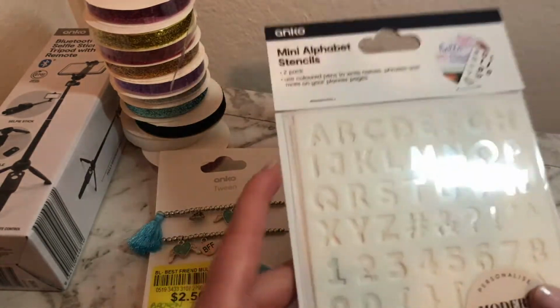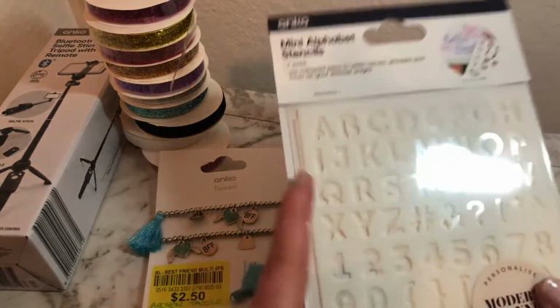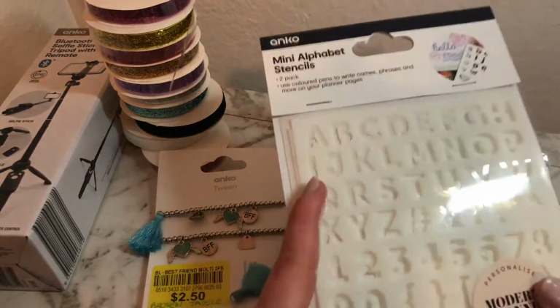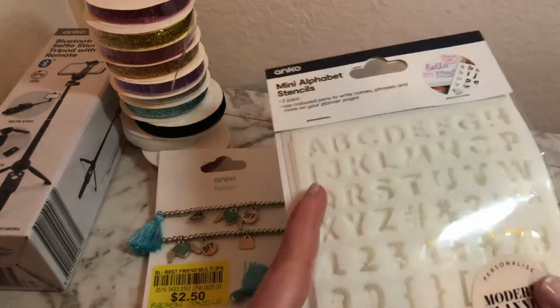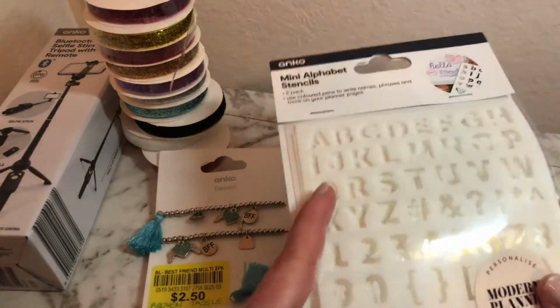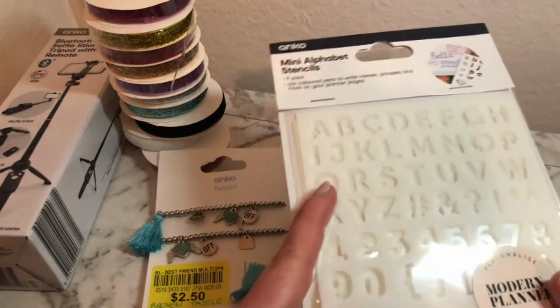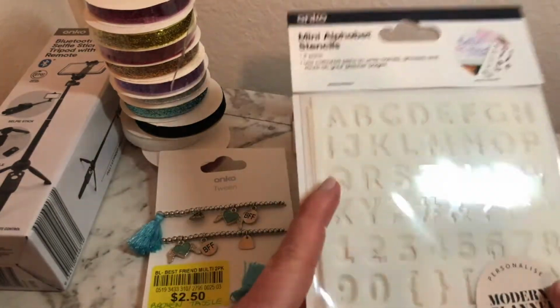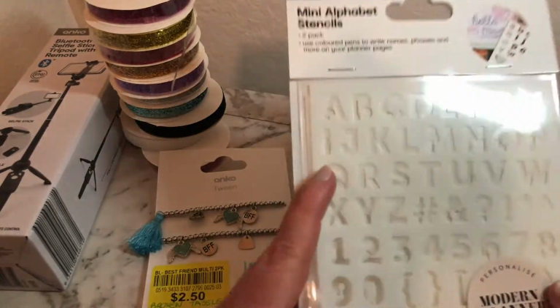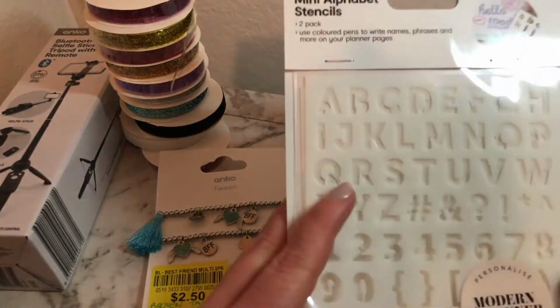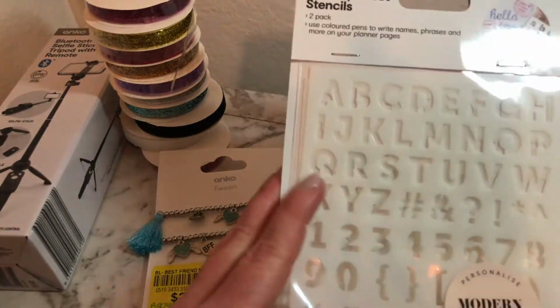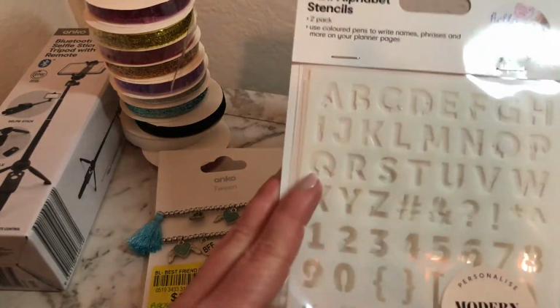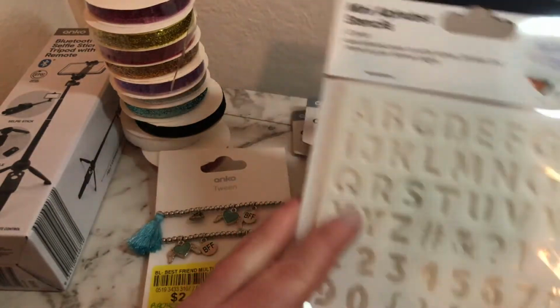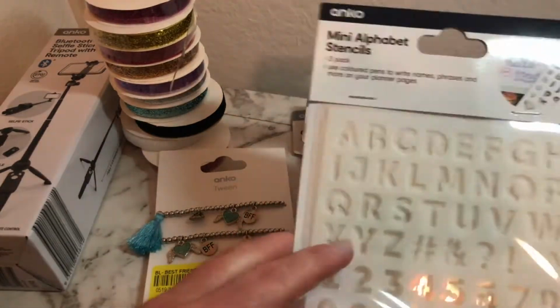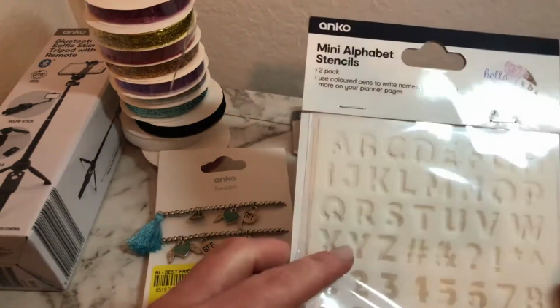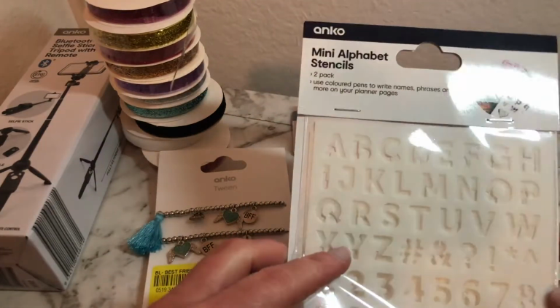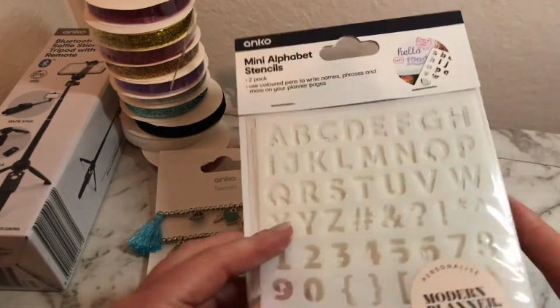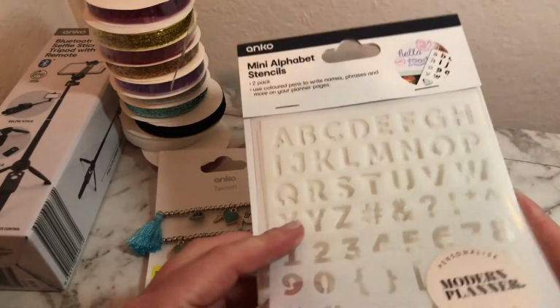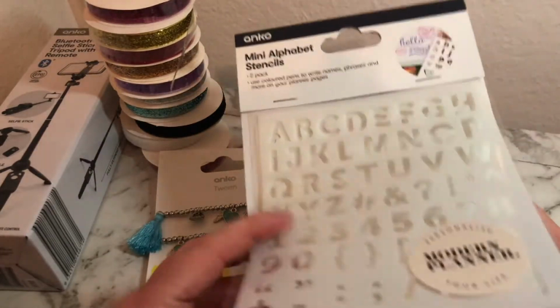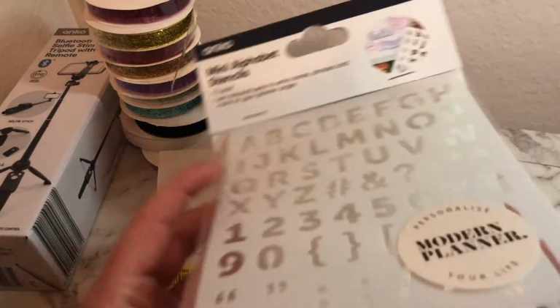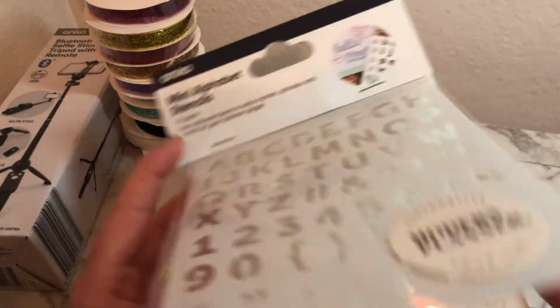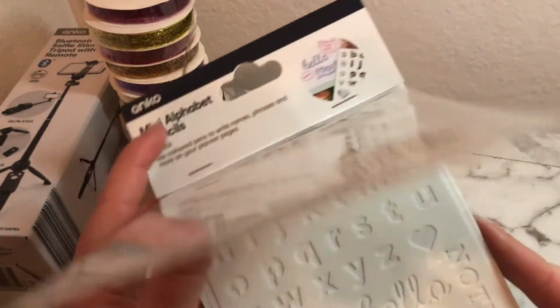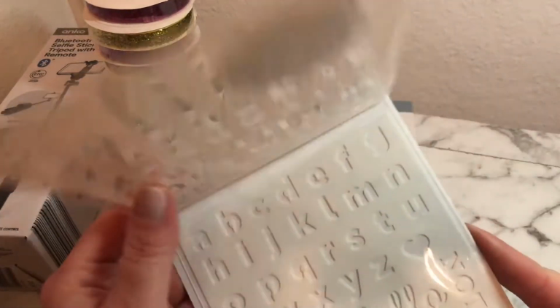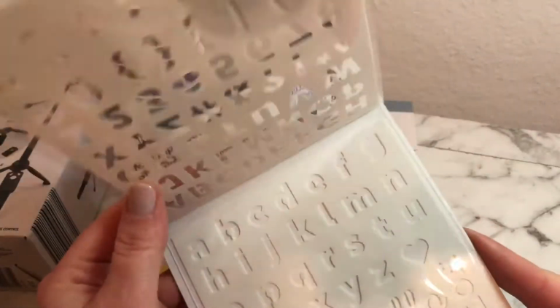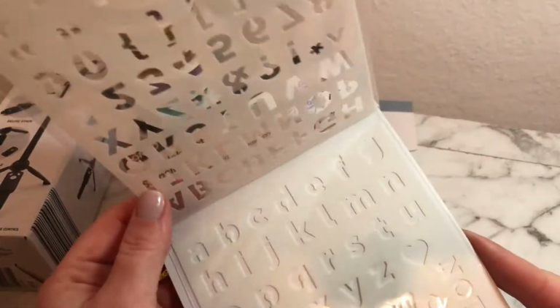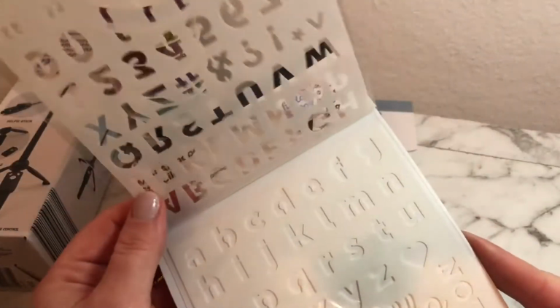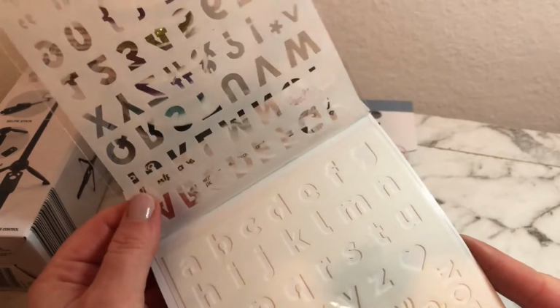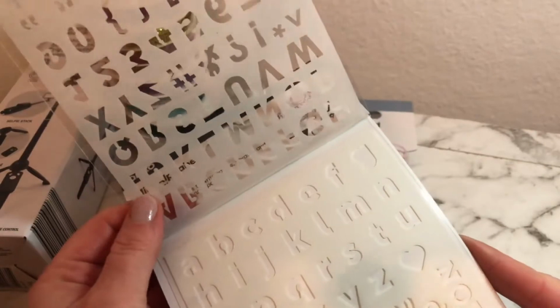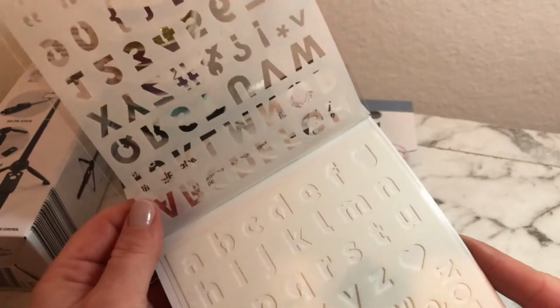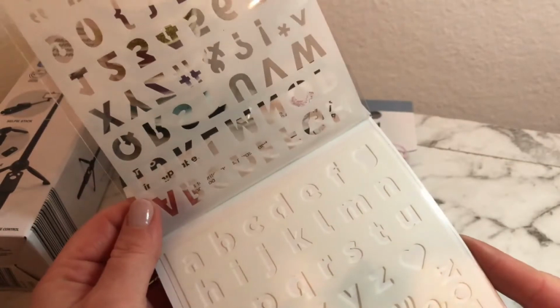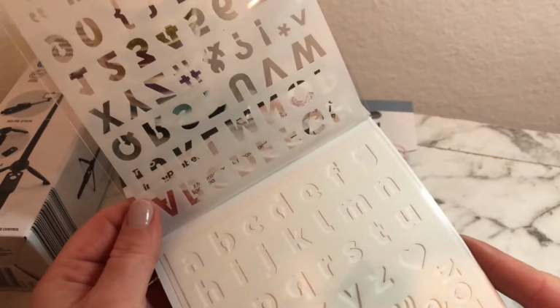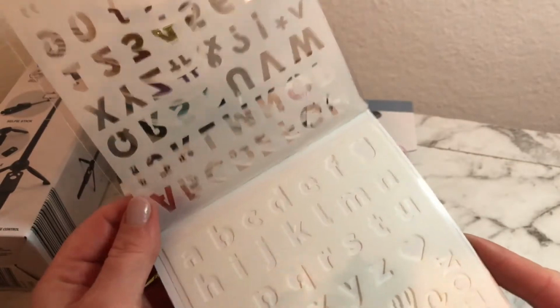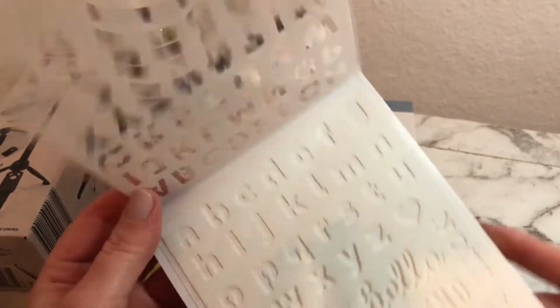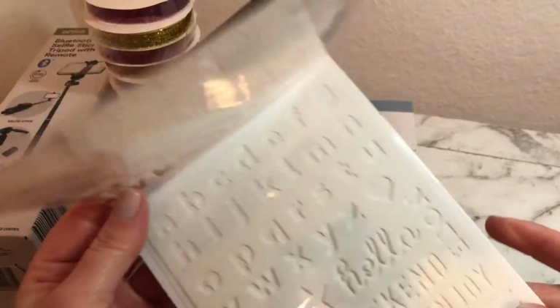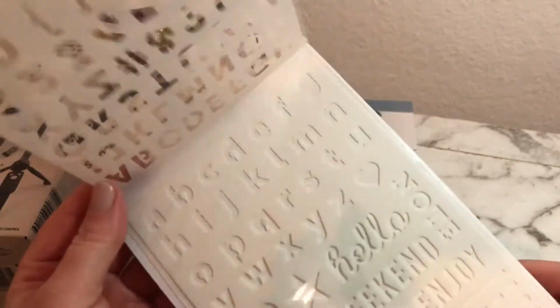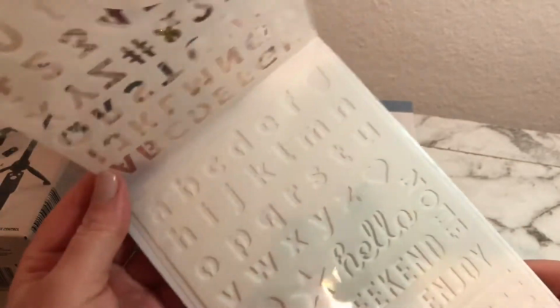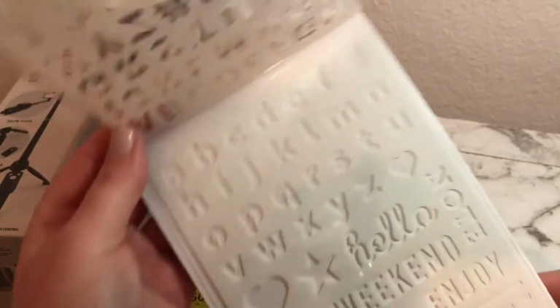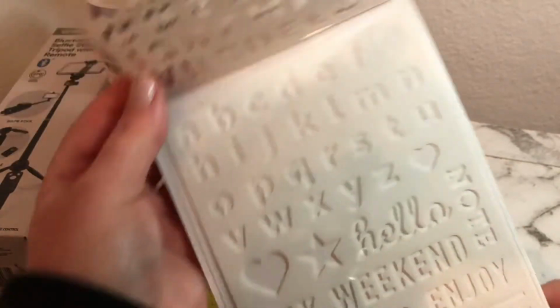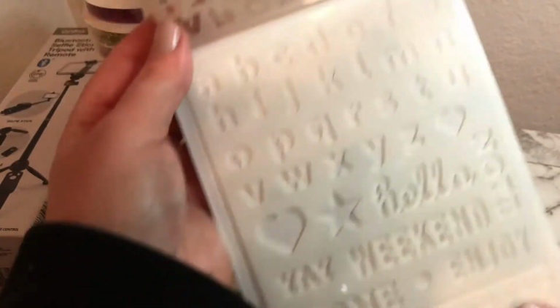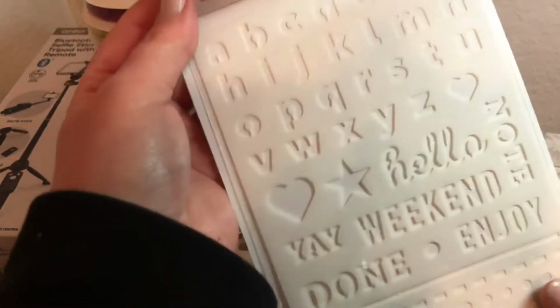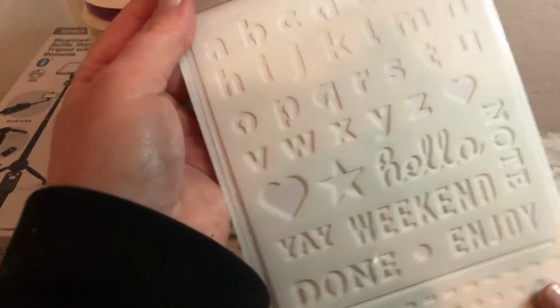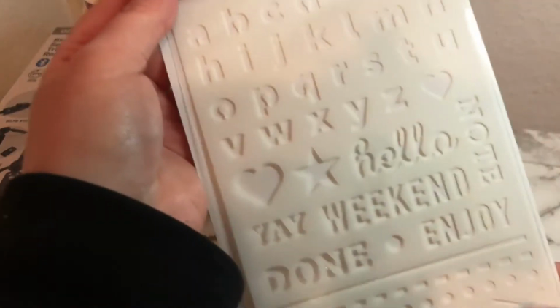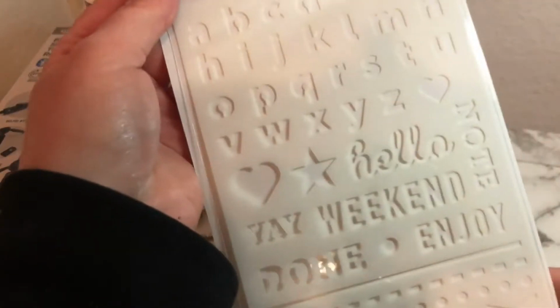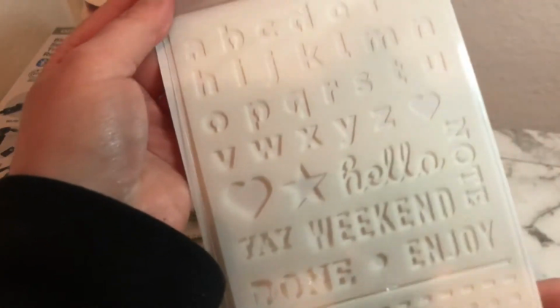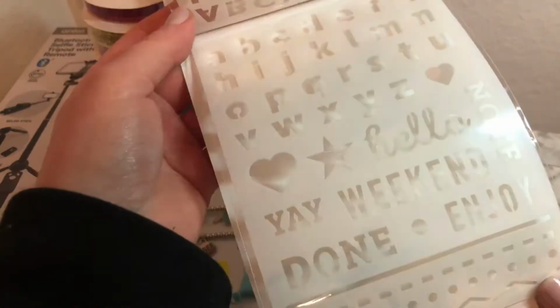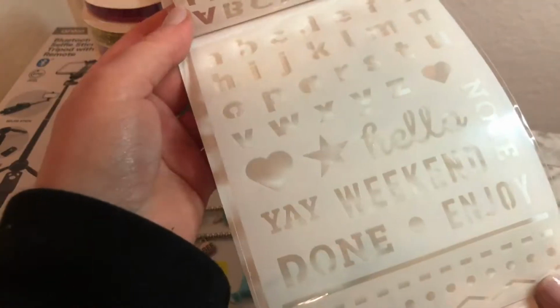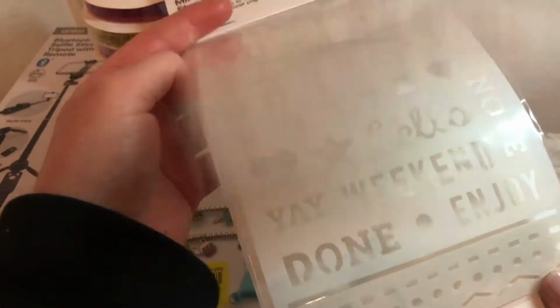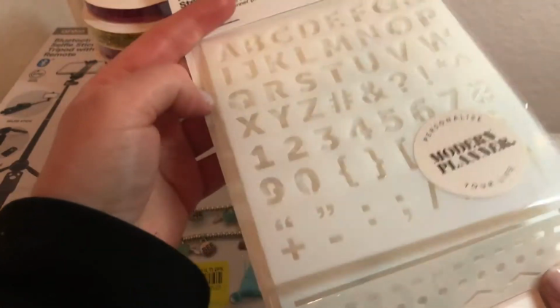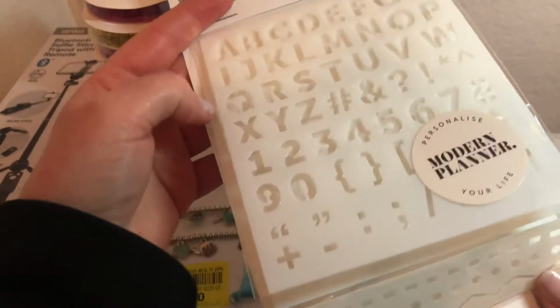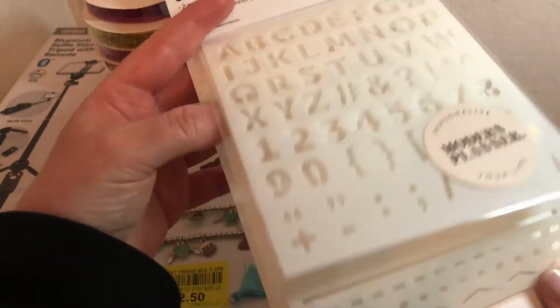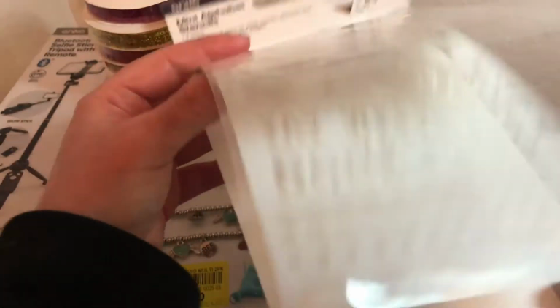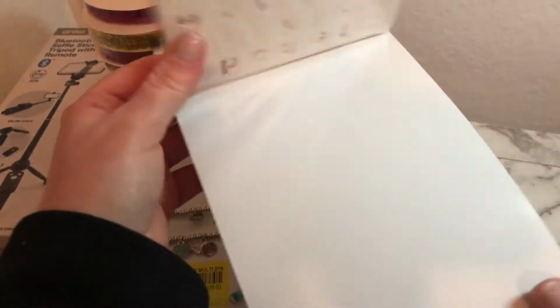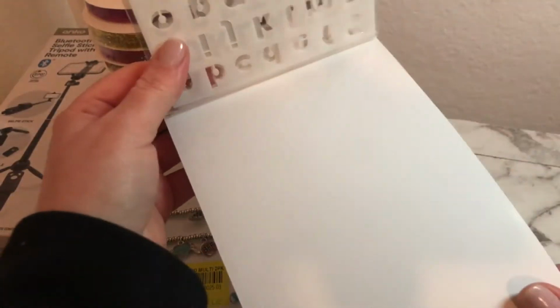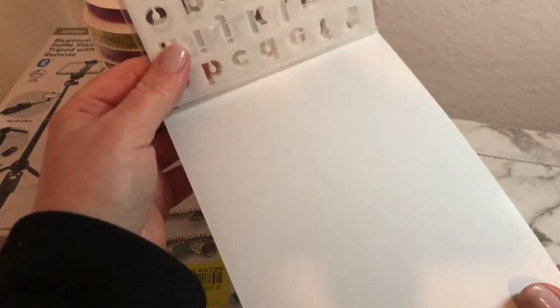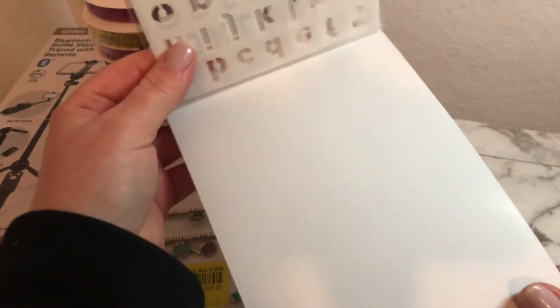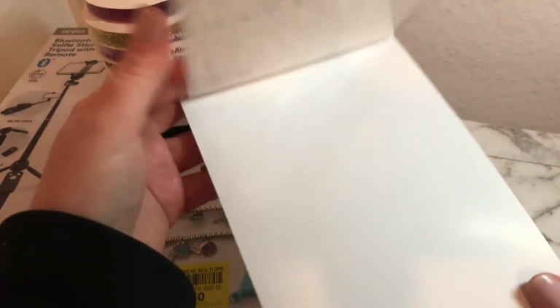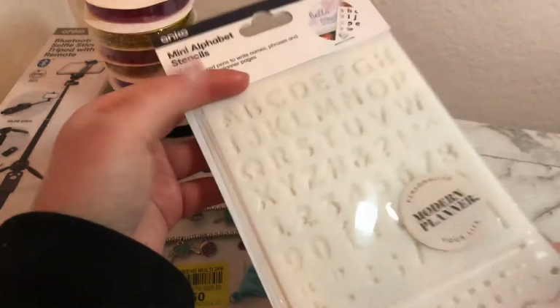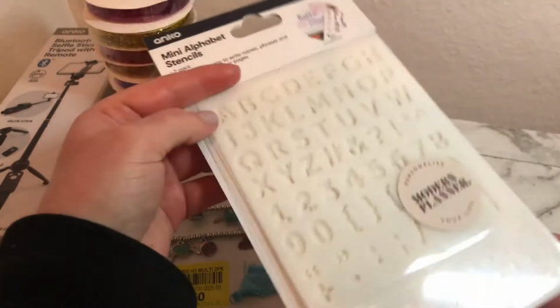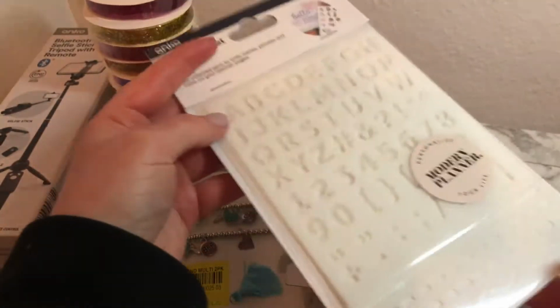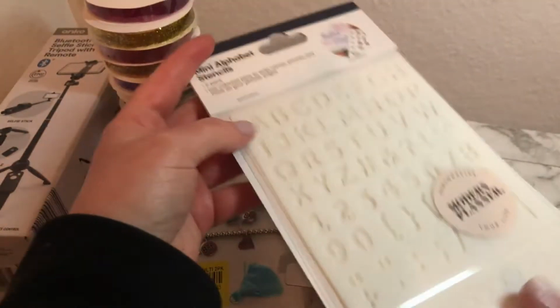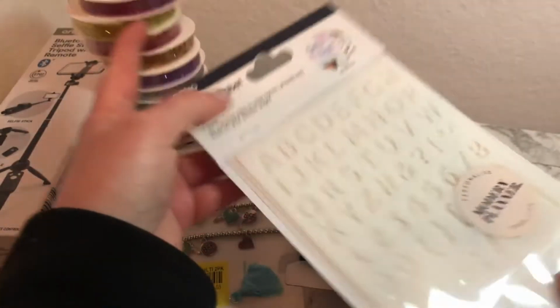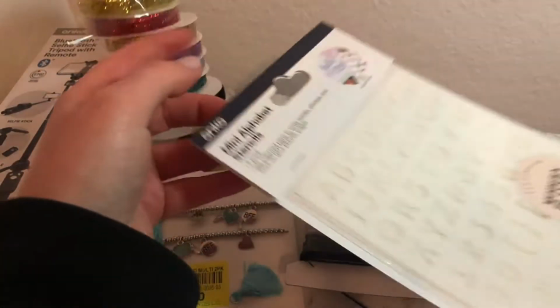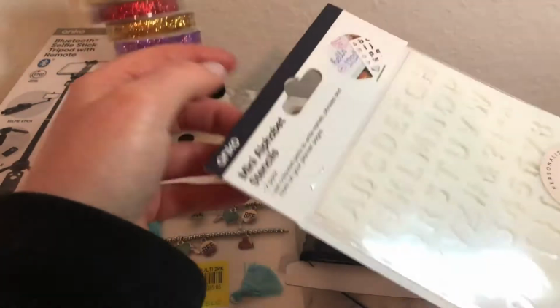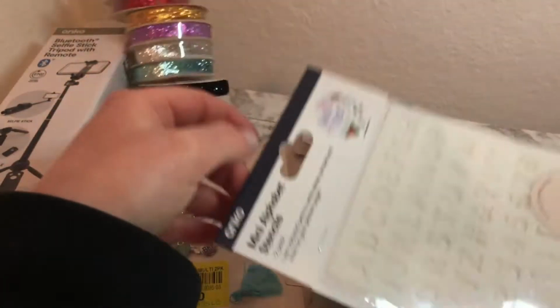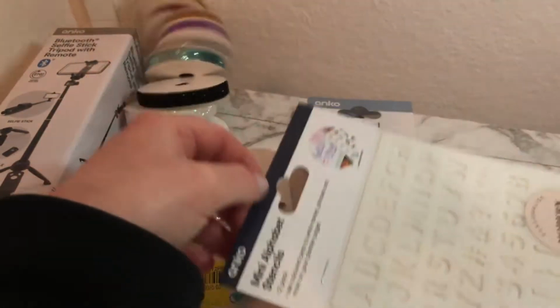I also grabbed these plain stencils — I think I could use them for something. Nothing special, just a few dollars.